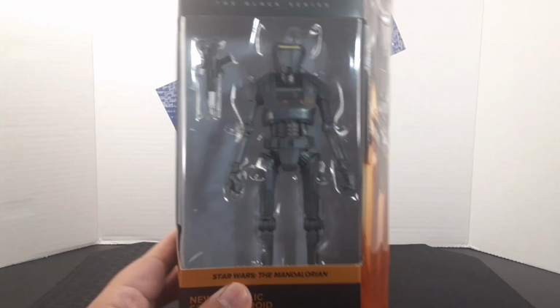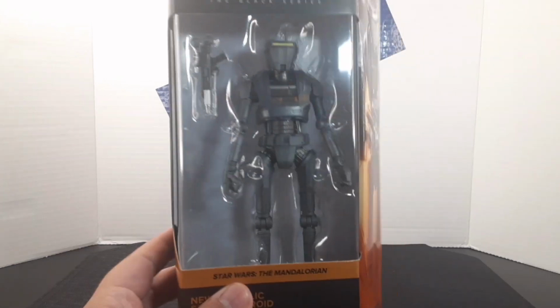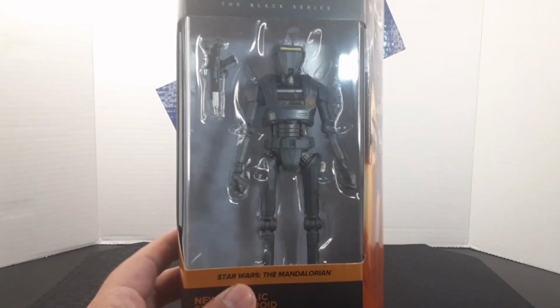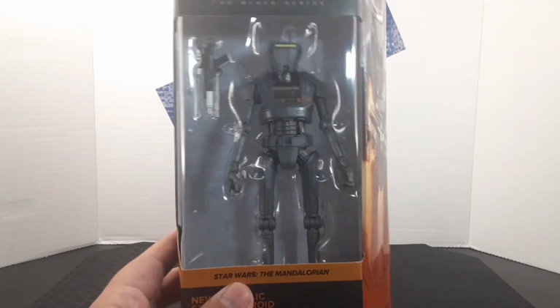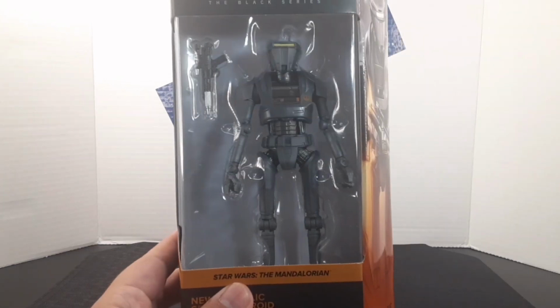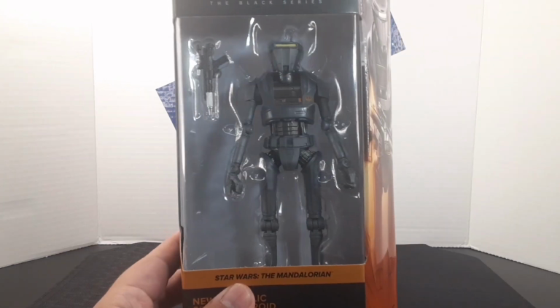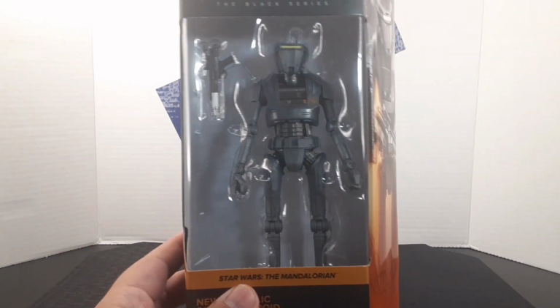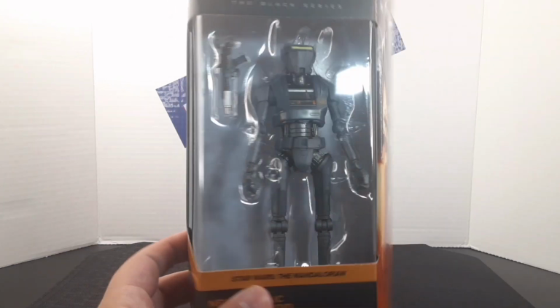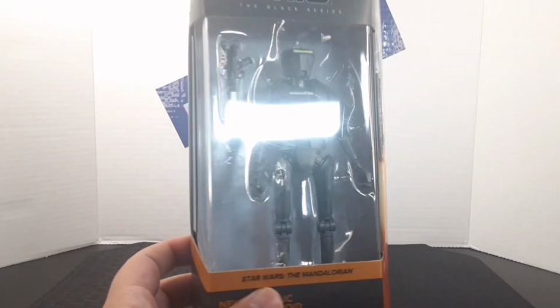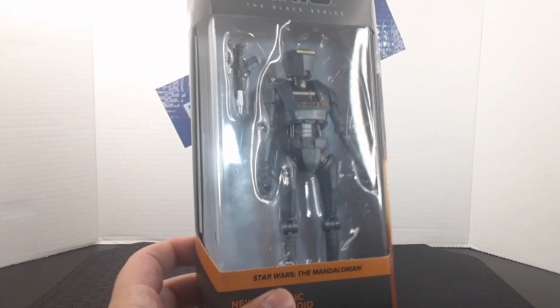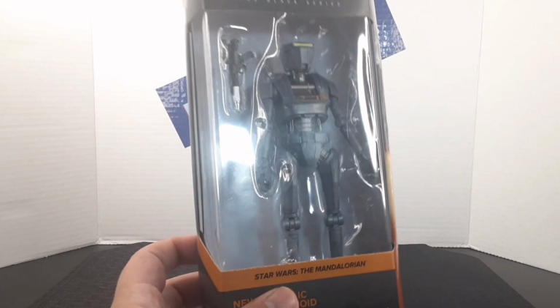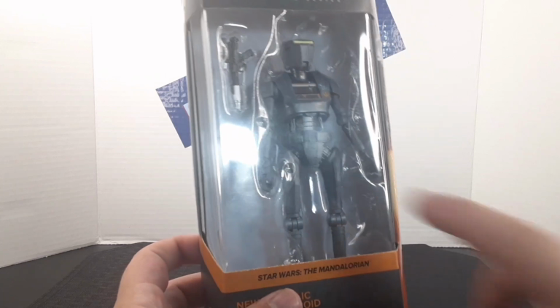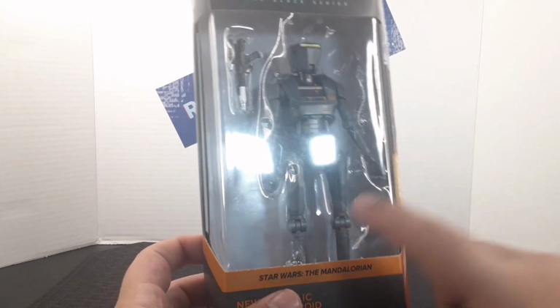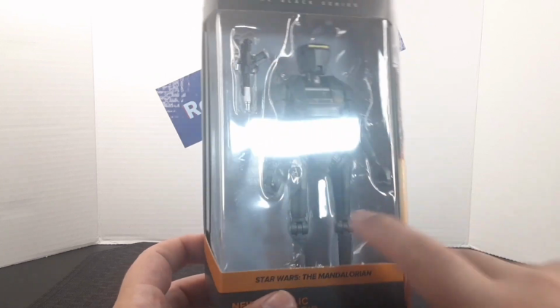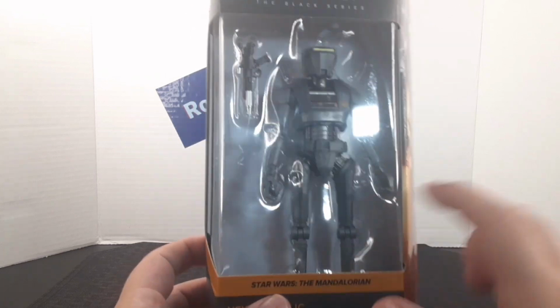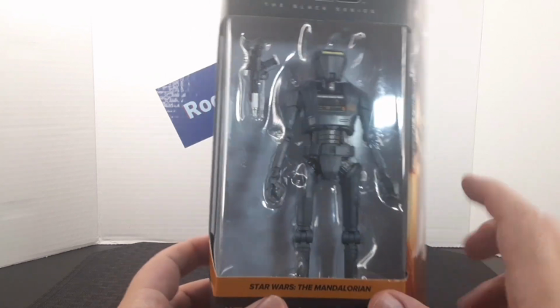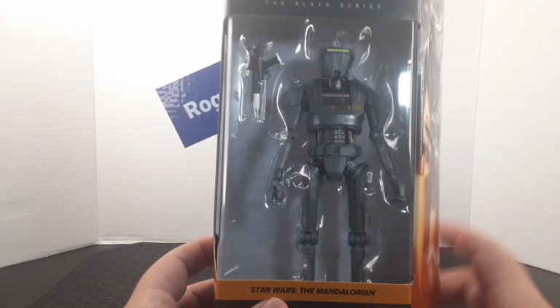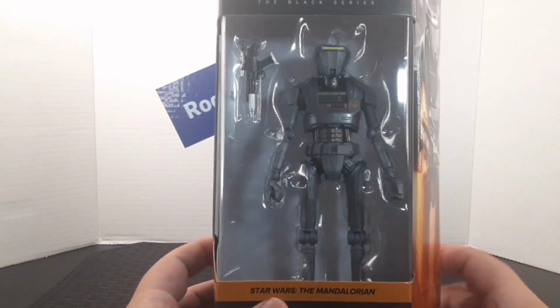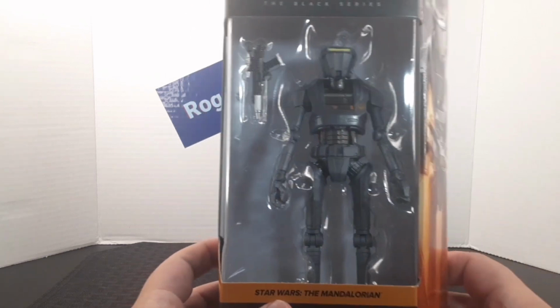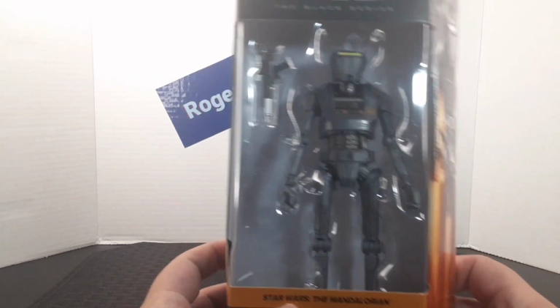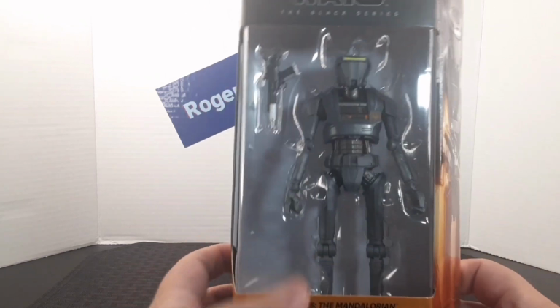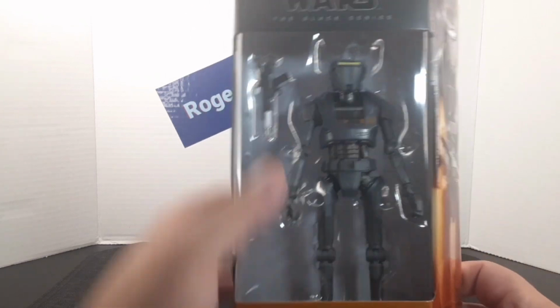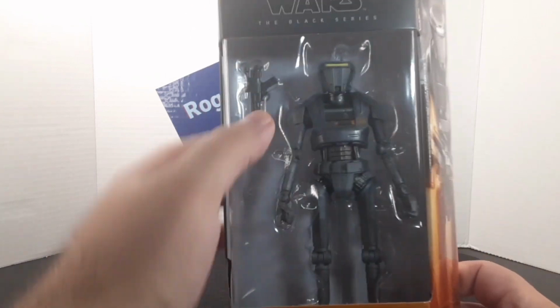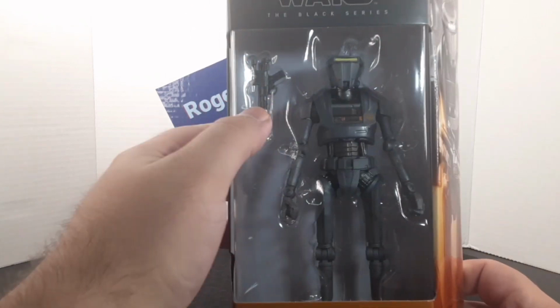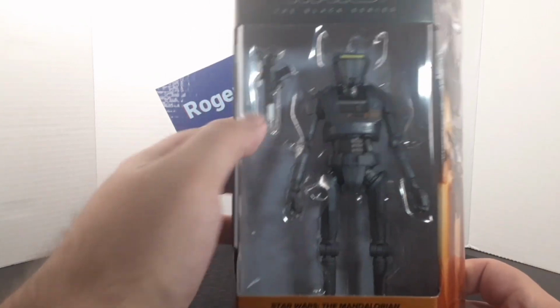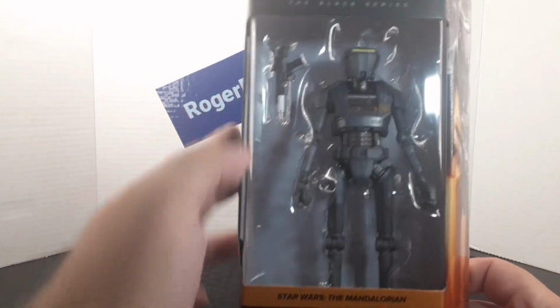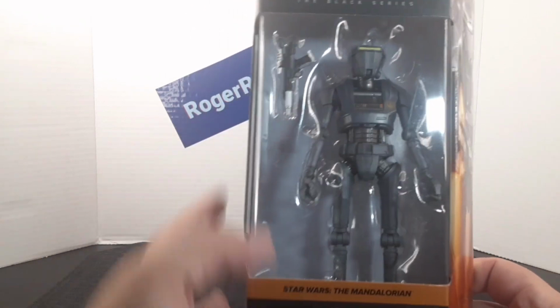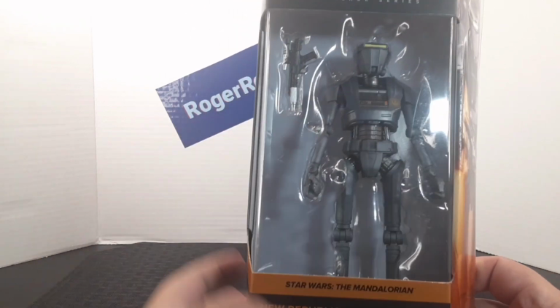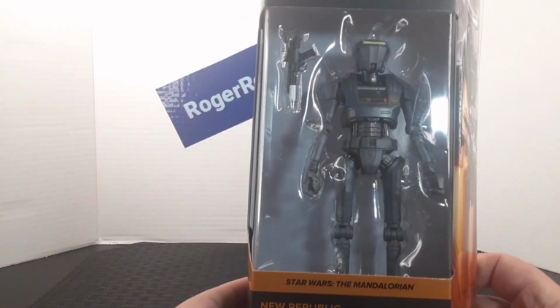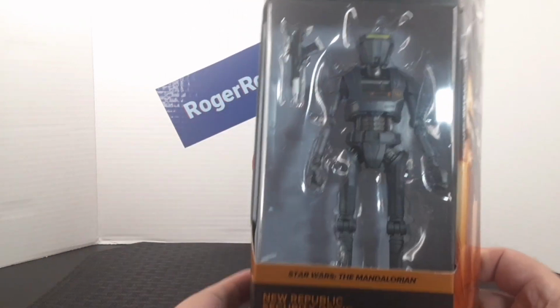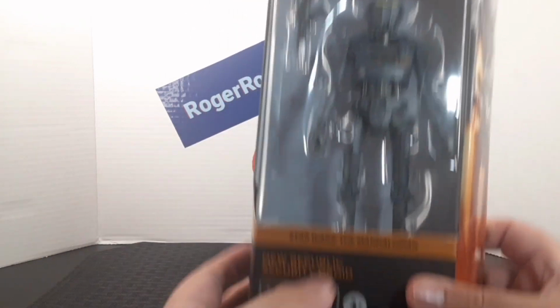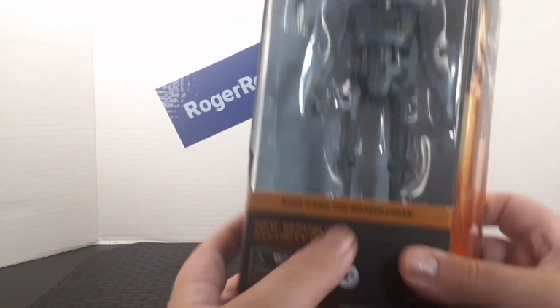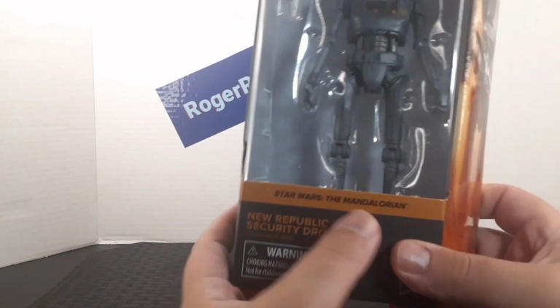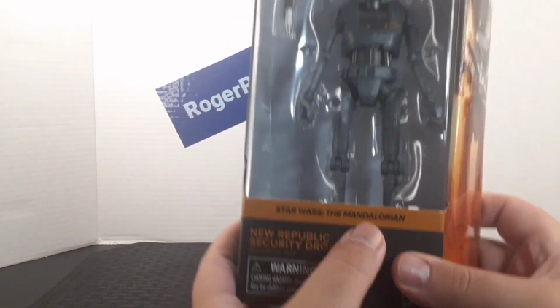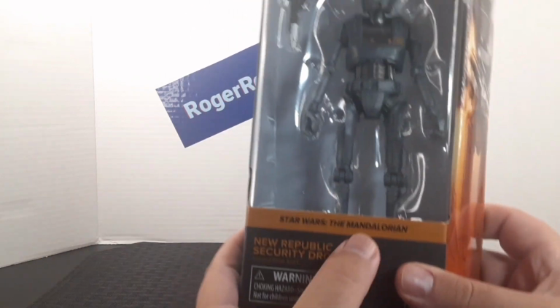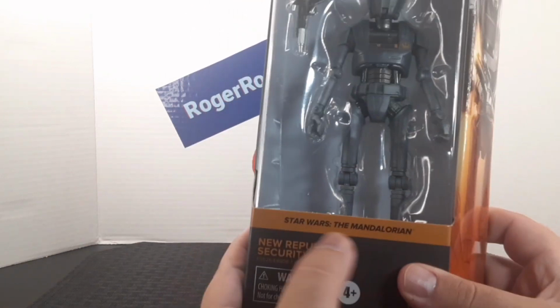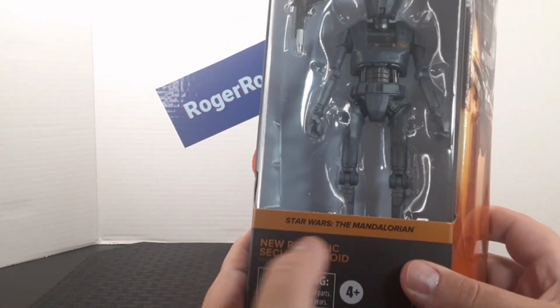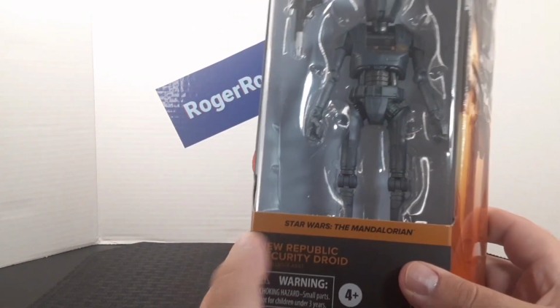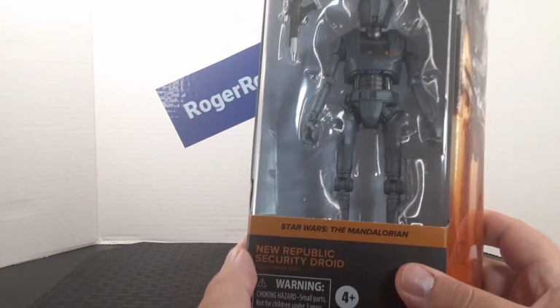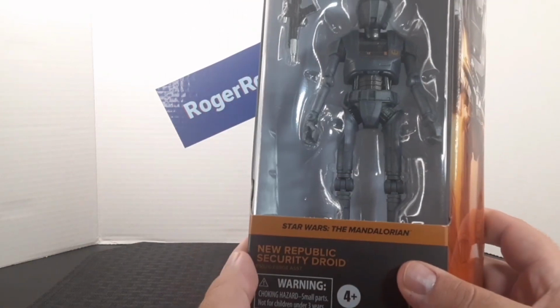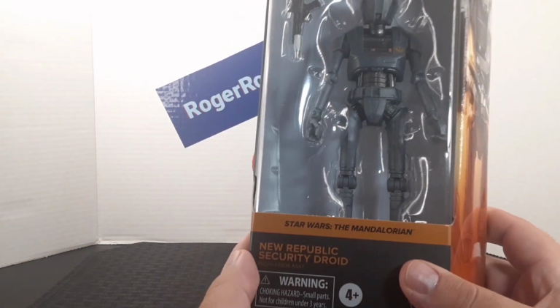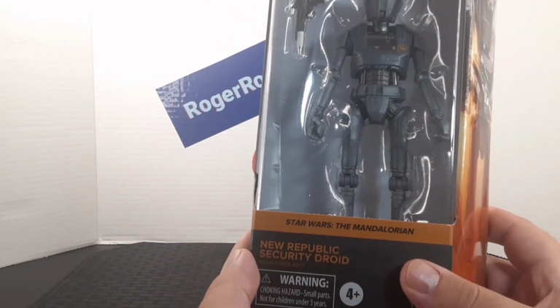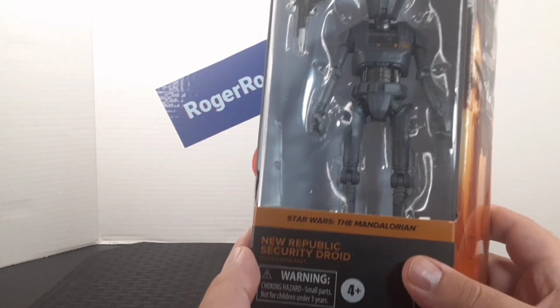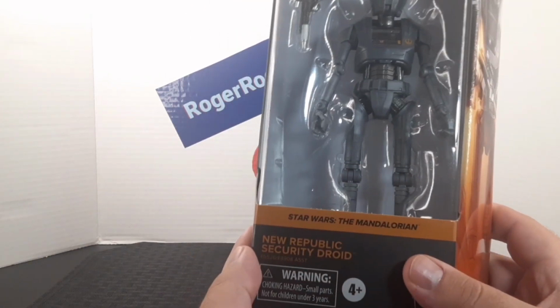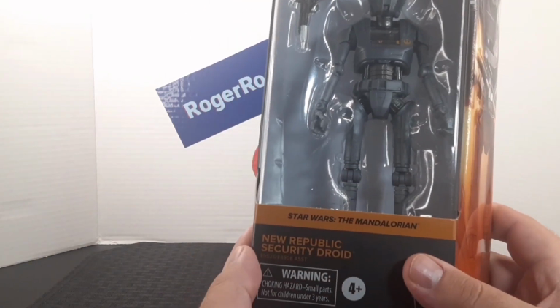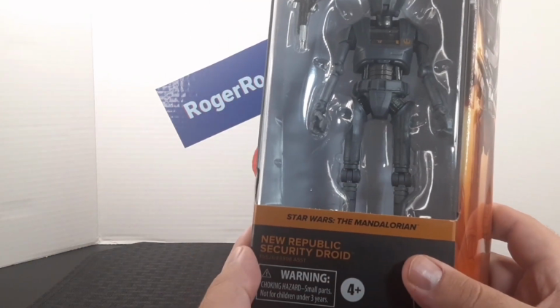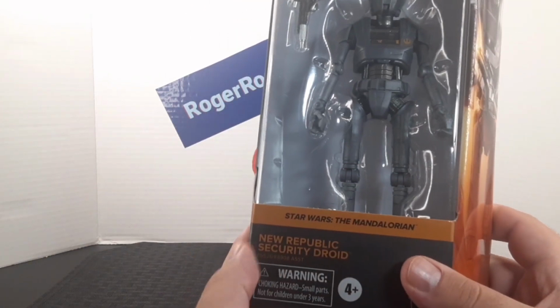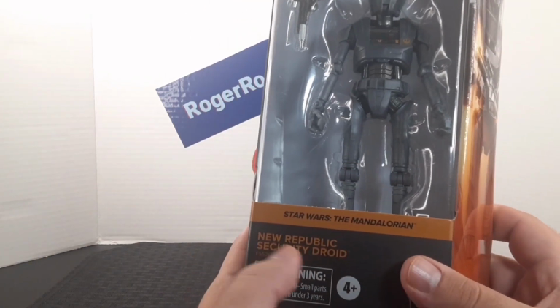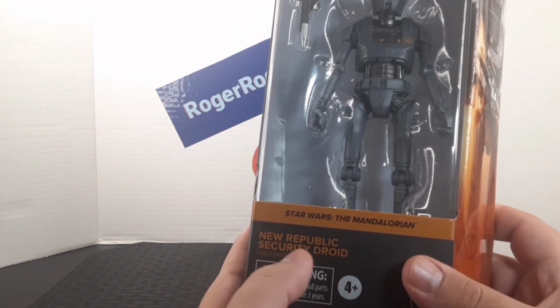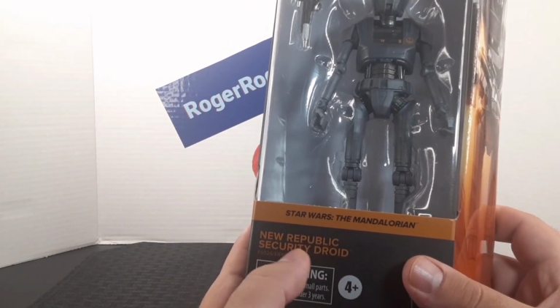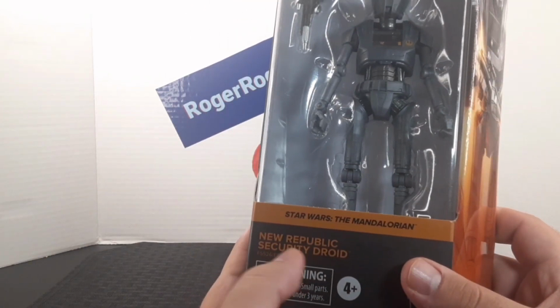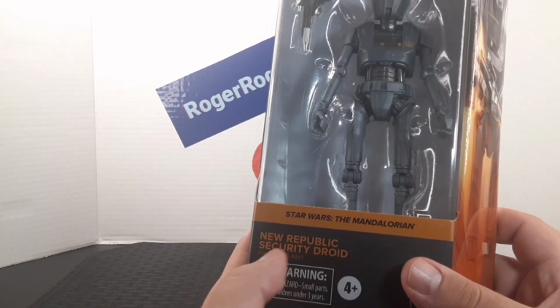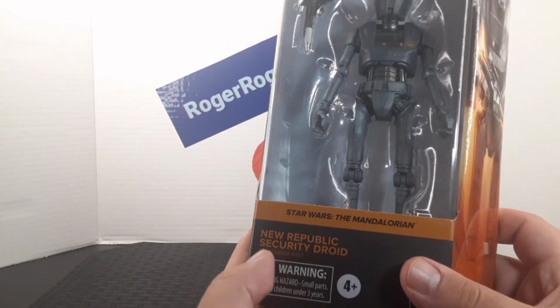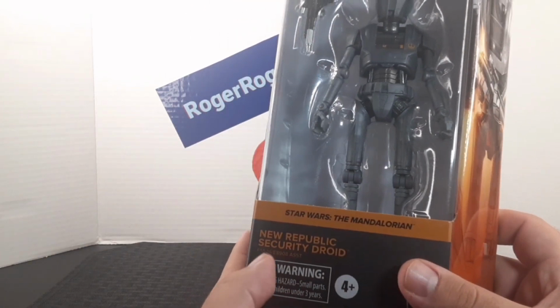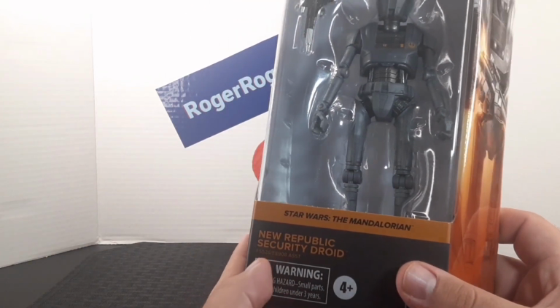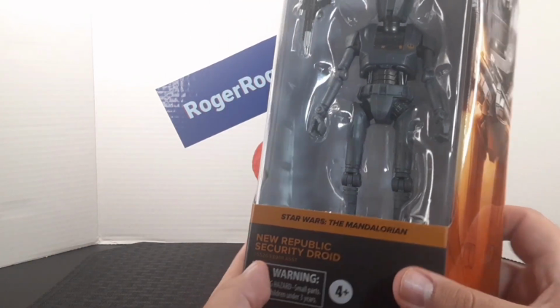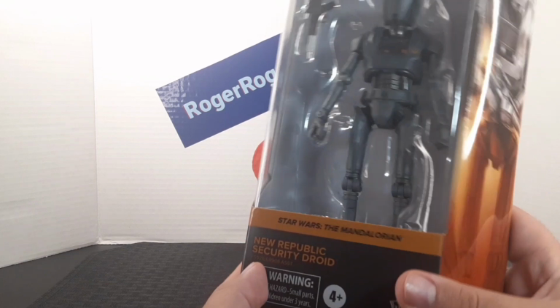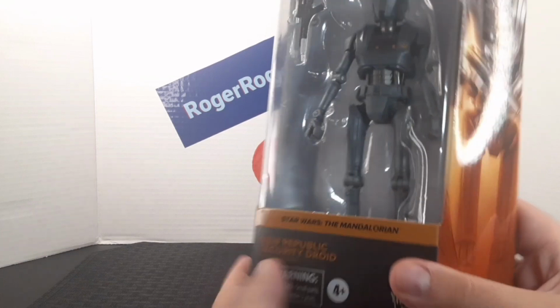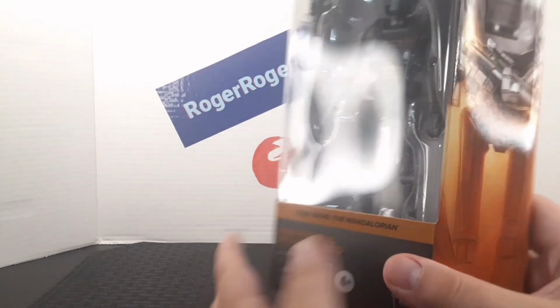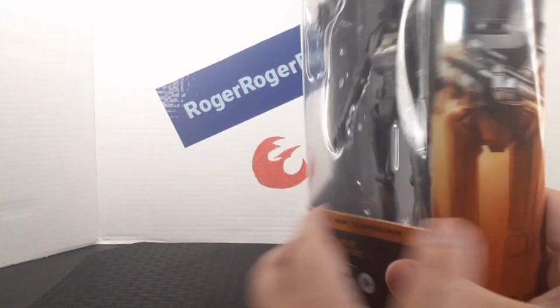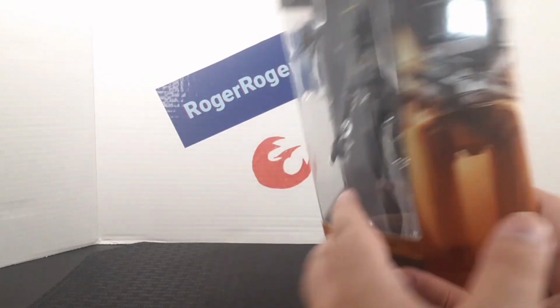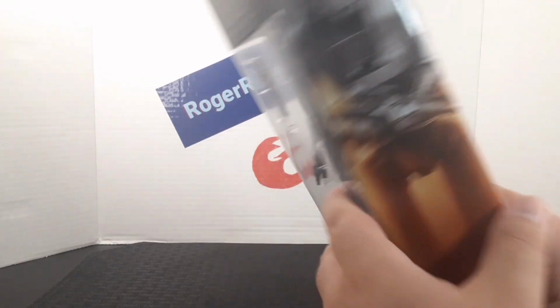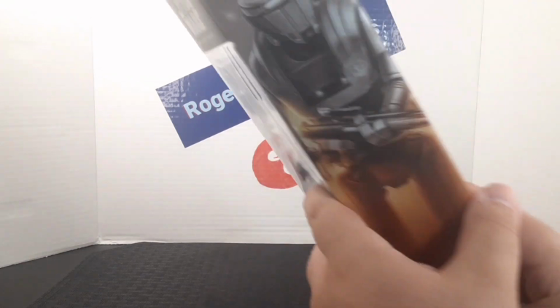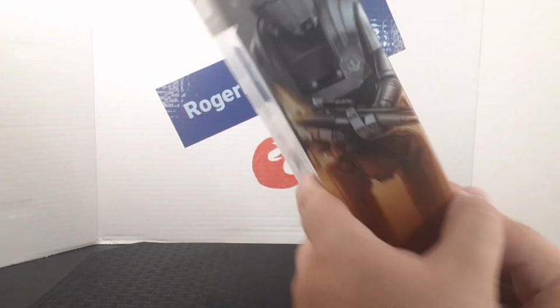Looking at the front of the box, you get the figure that is included along with the accessory. You also get the name of the line, the character it's from, and their name down here.